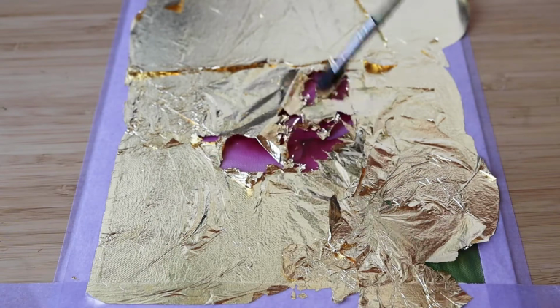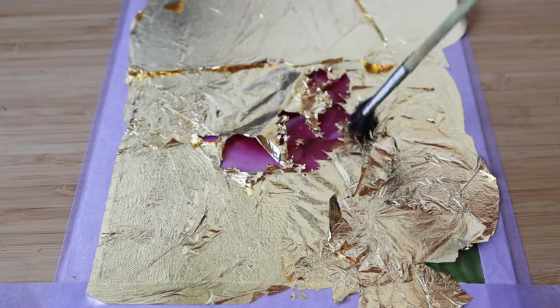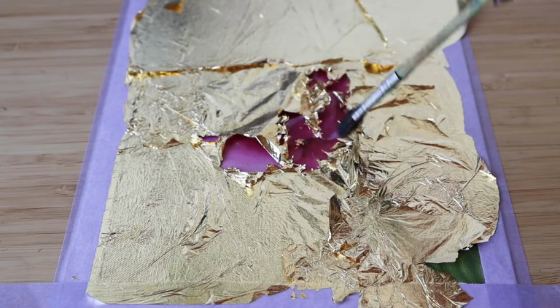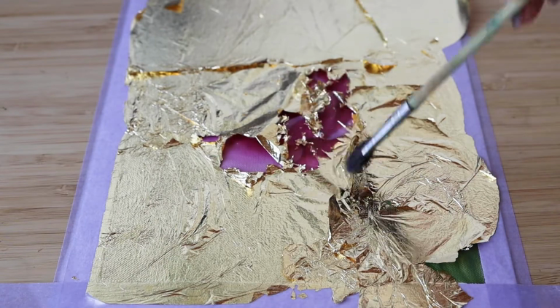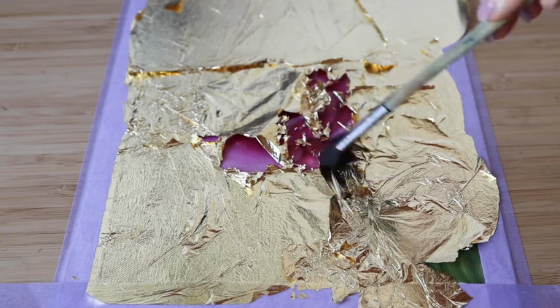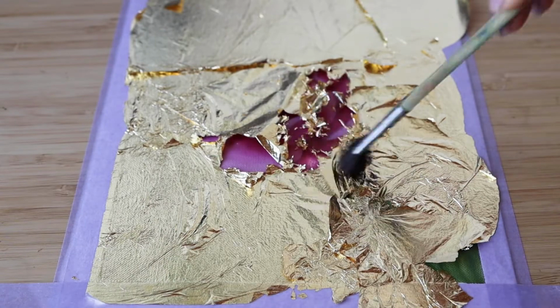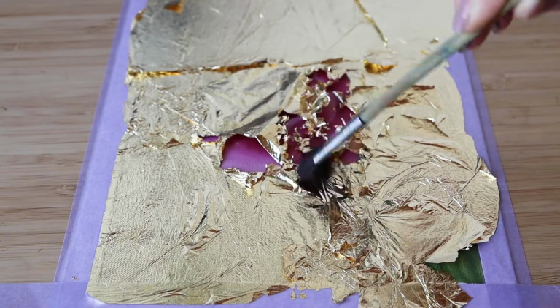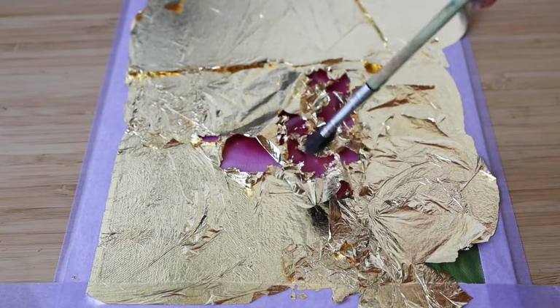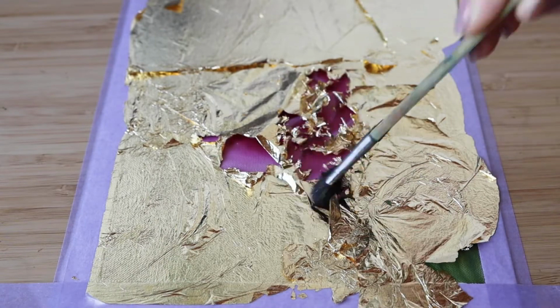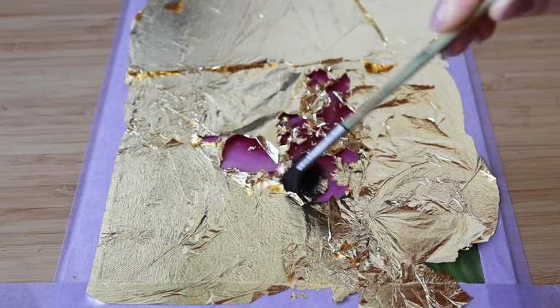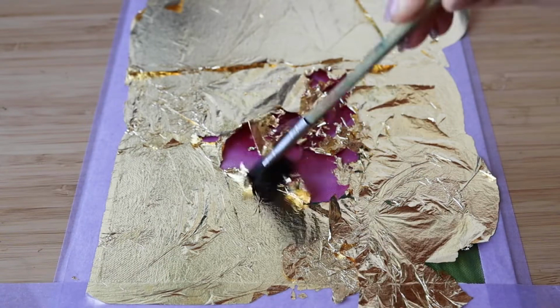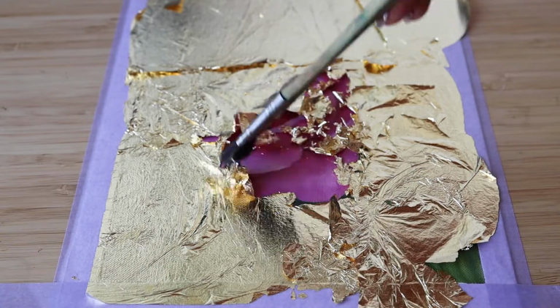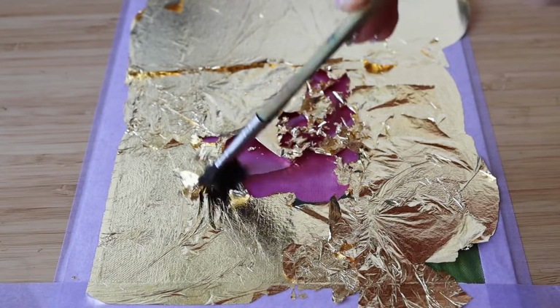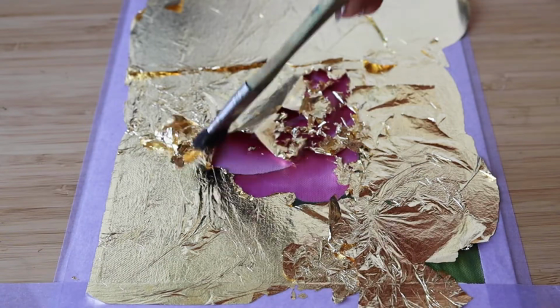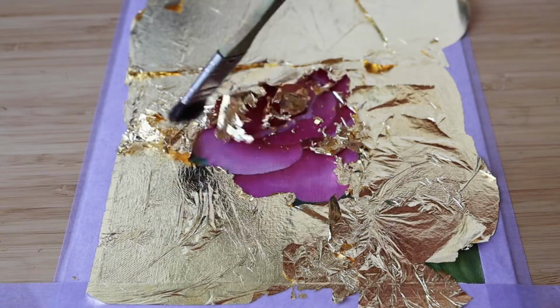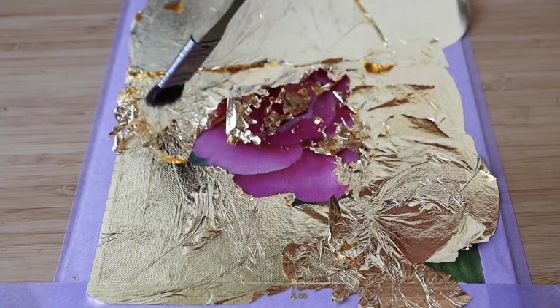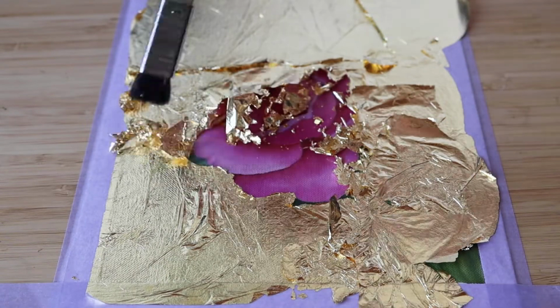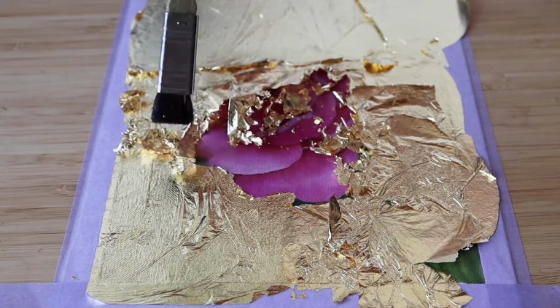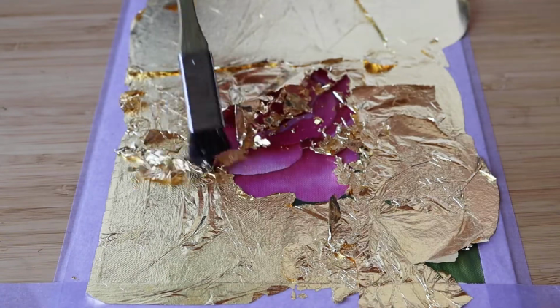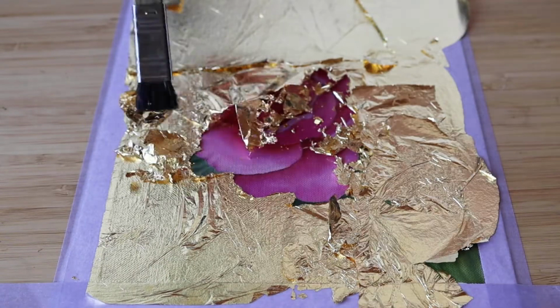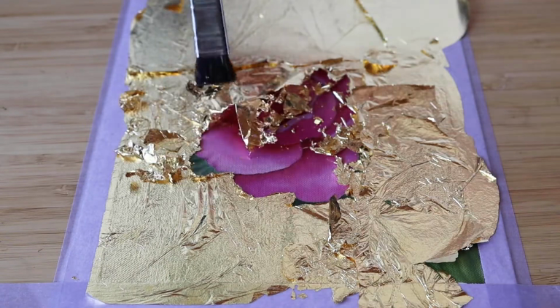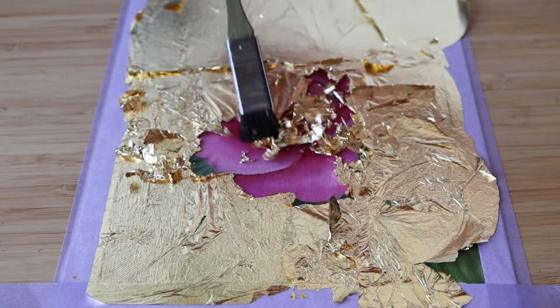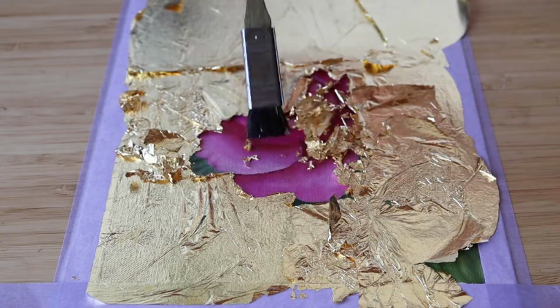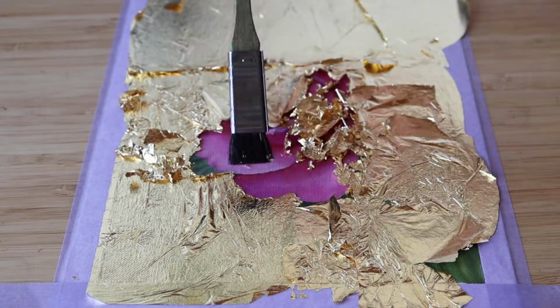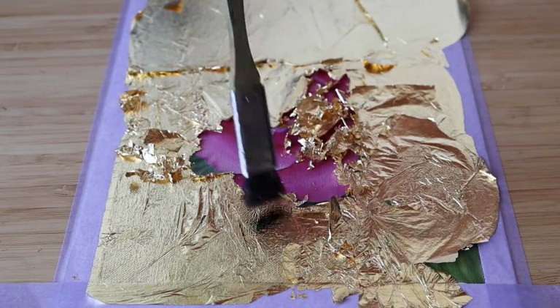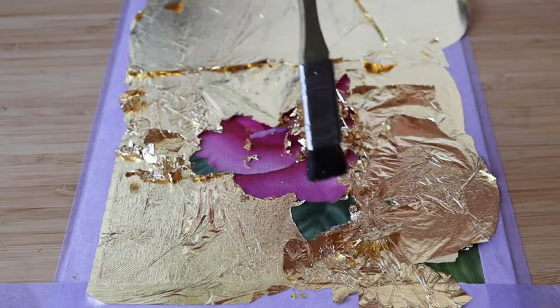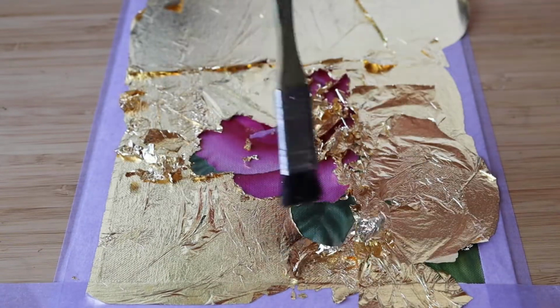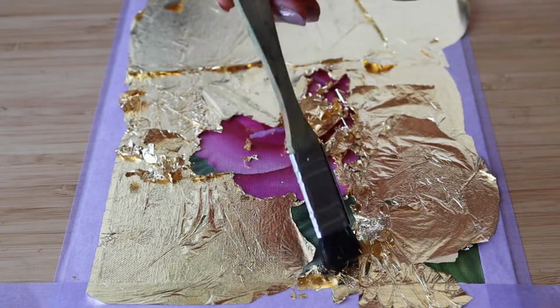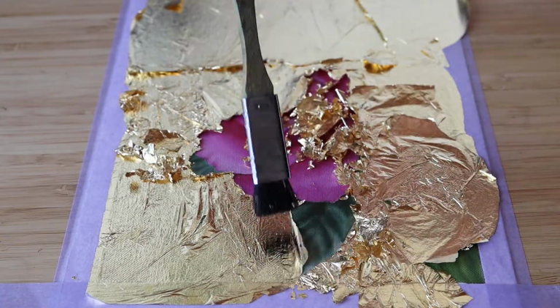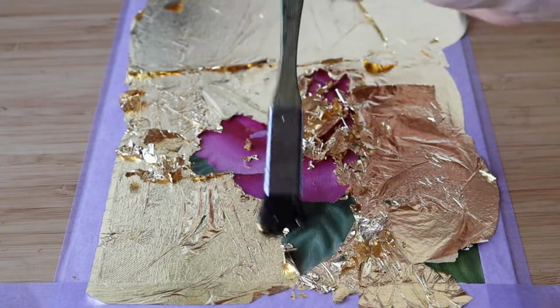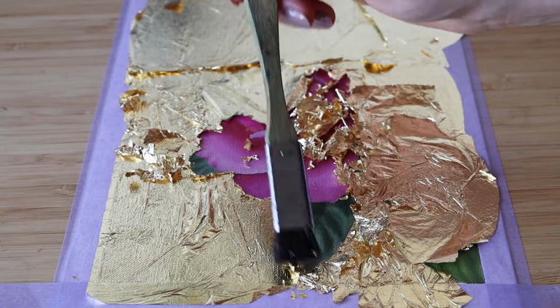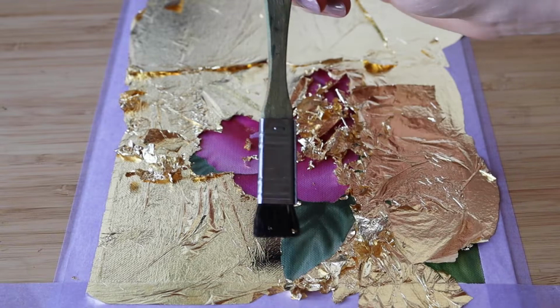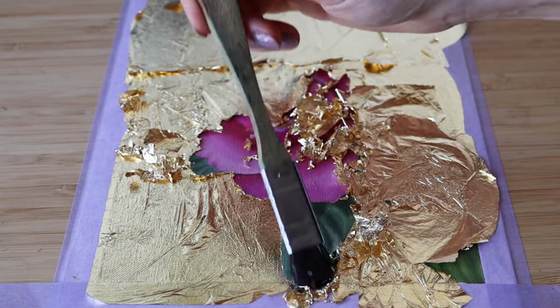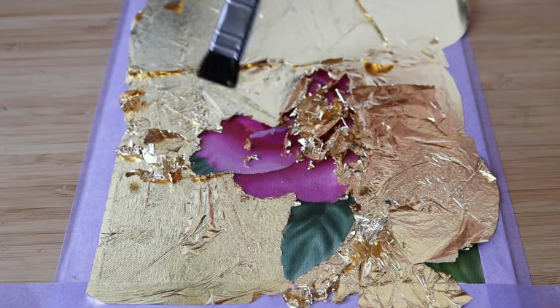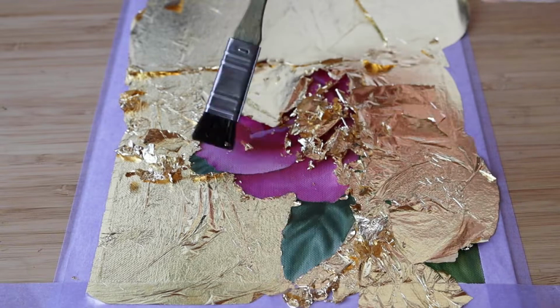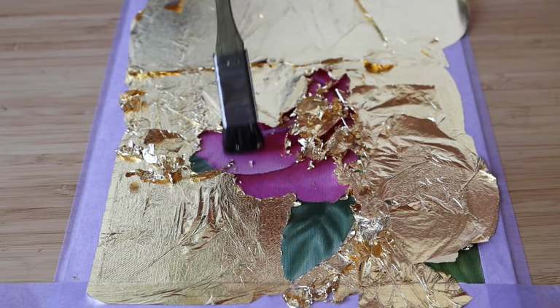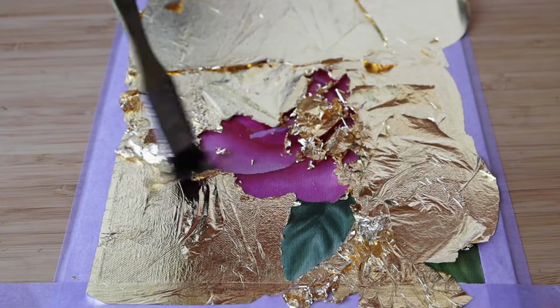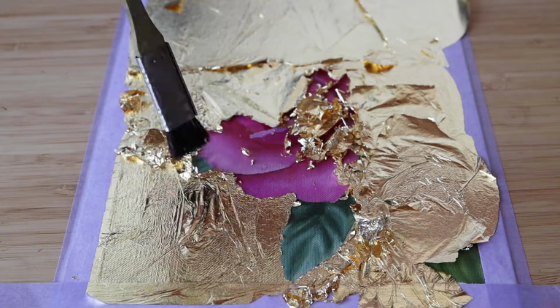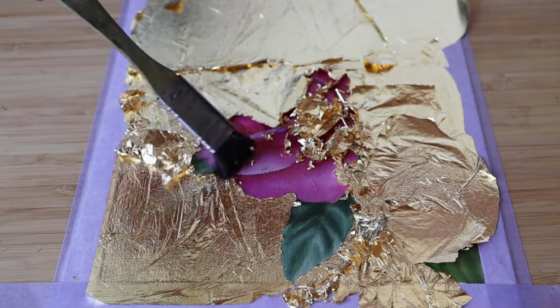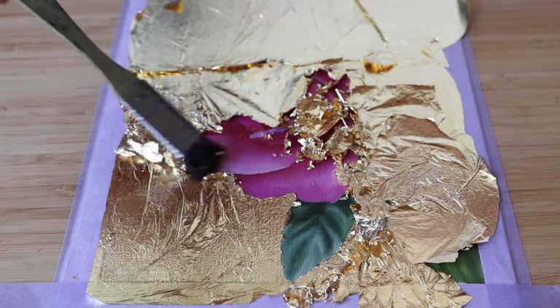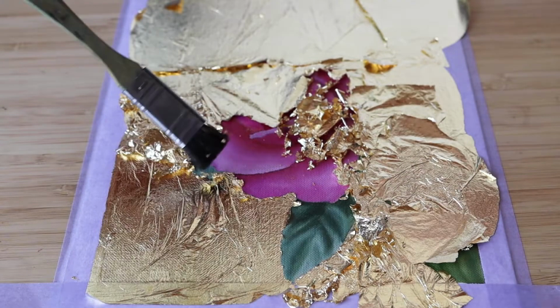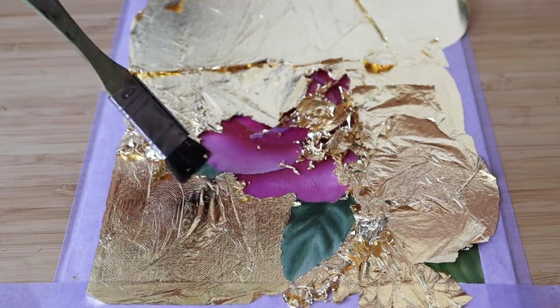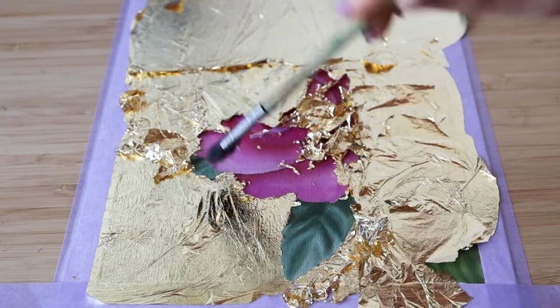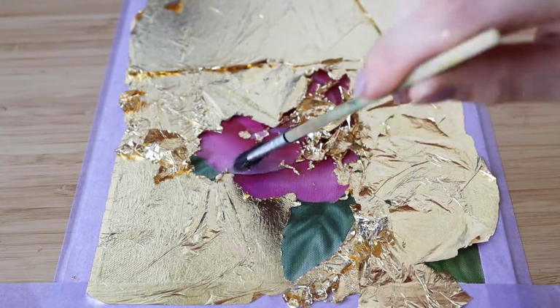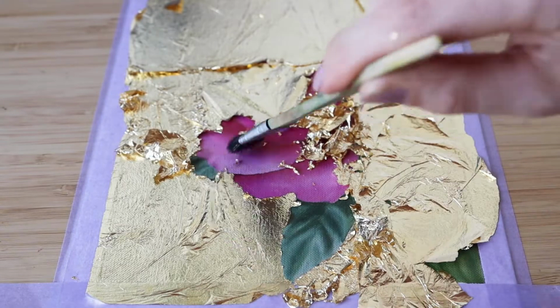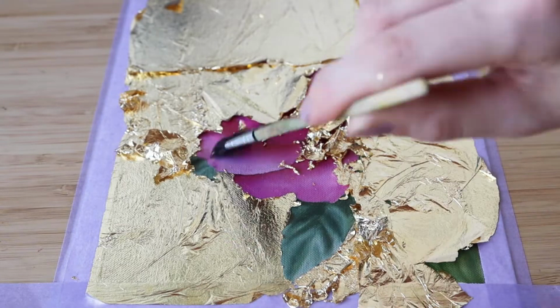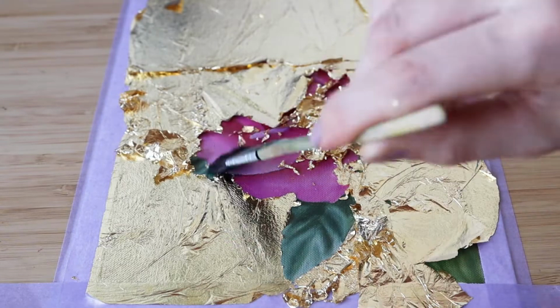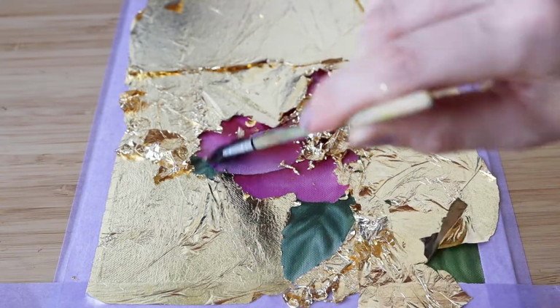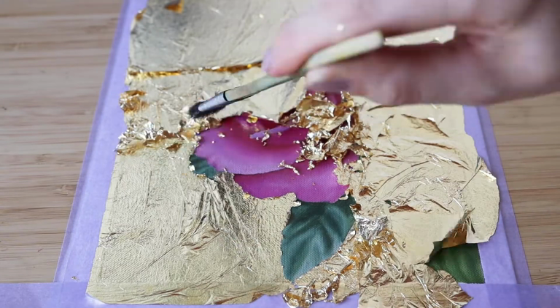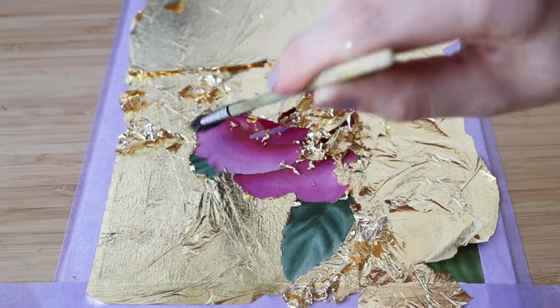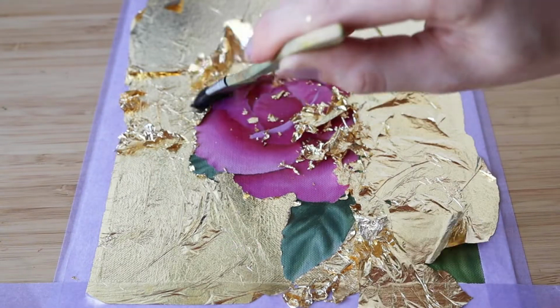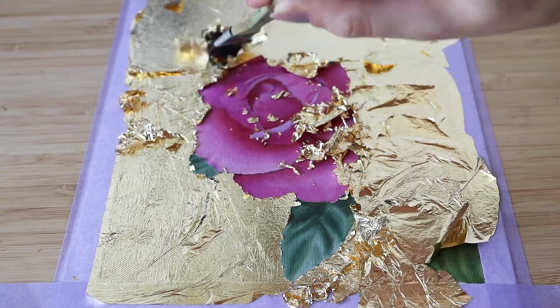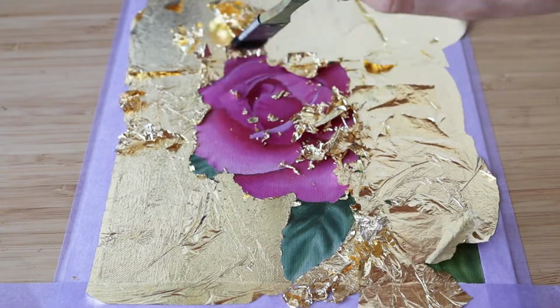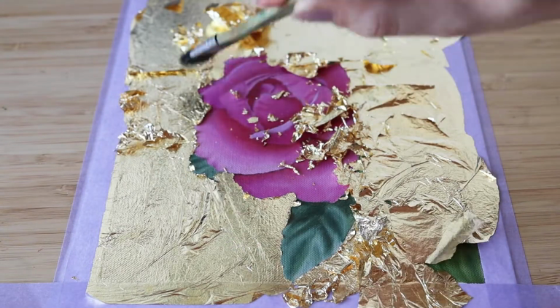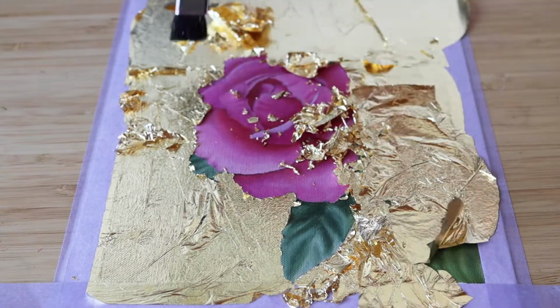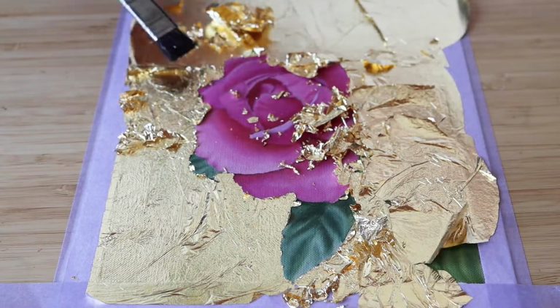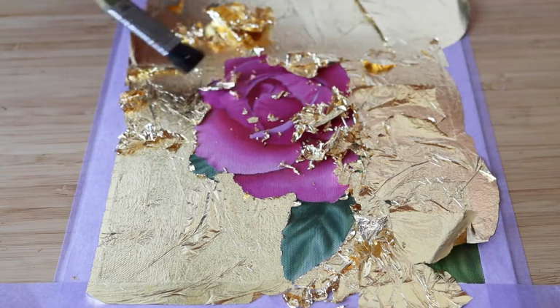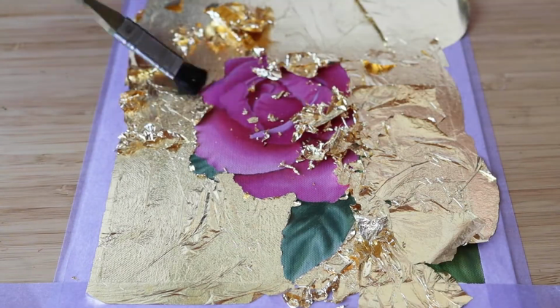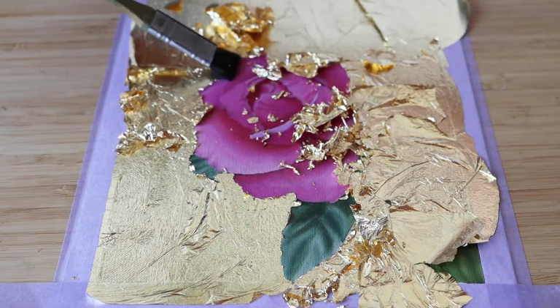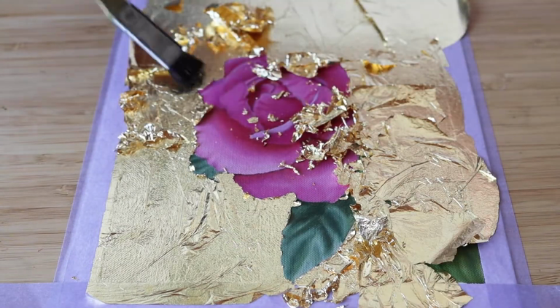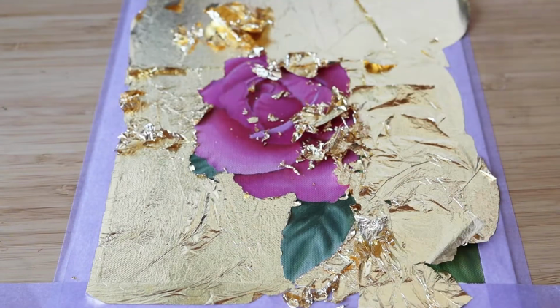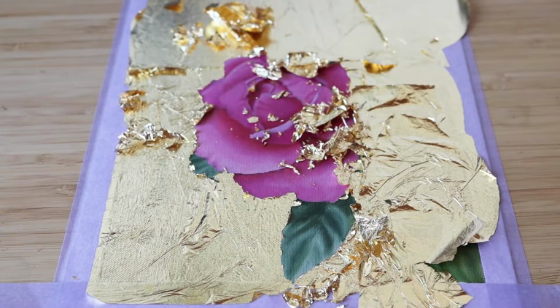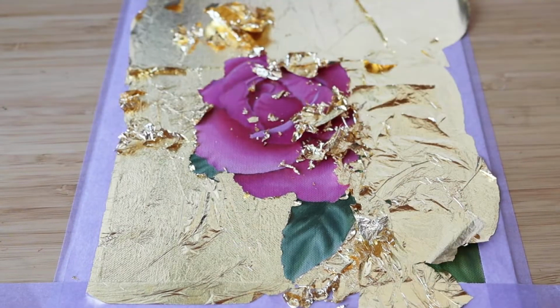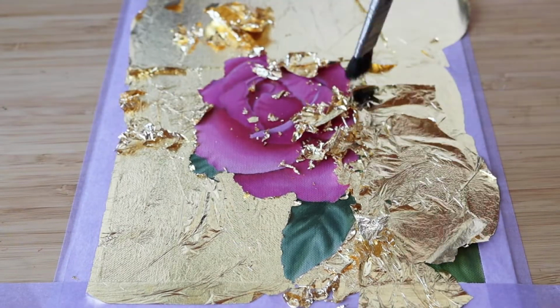When I am finally brushing the surface, I am being gentle not to create any scratches on the surface with my brush.